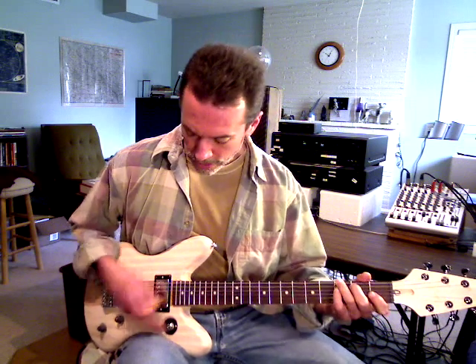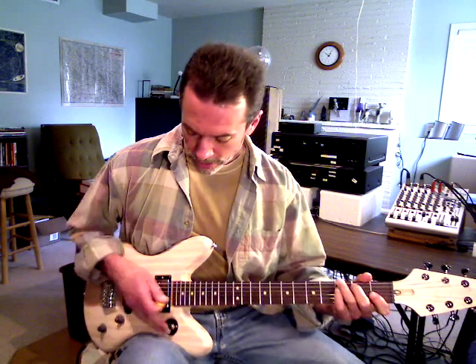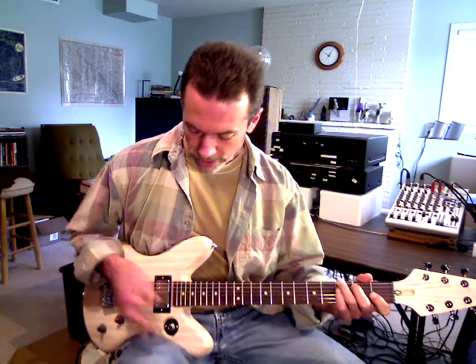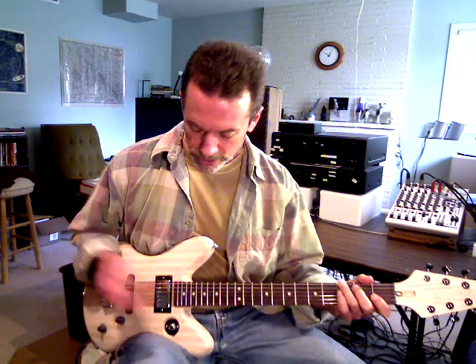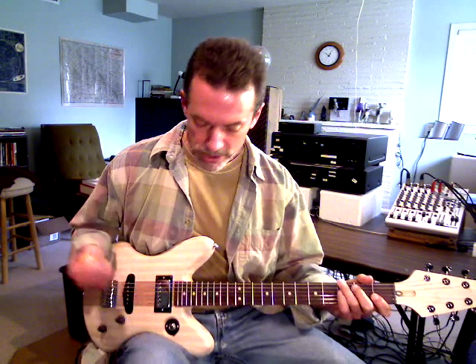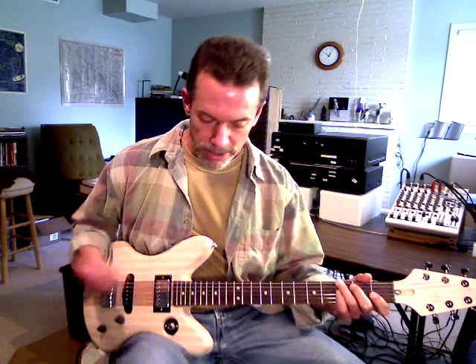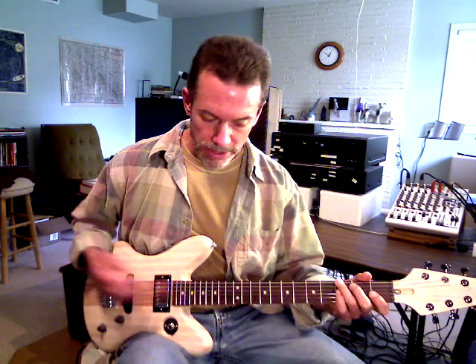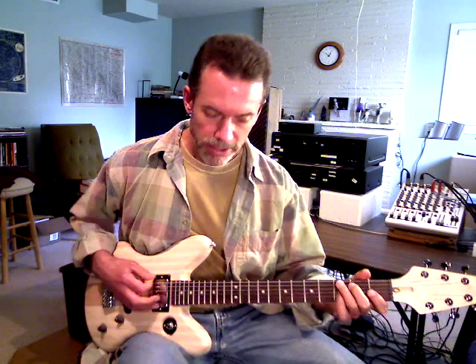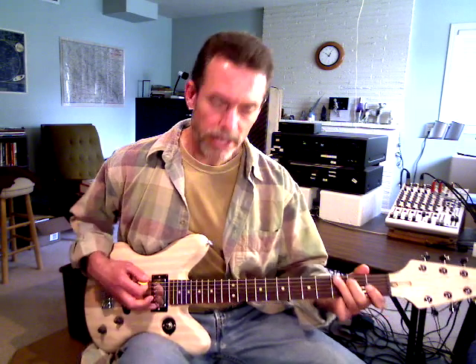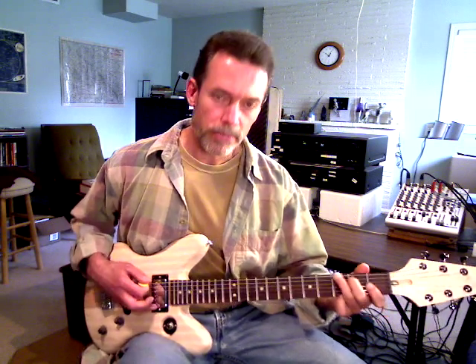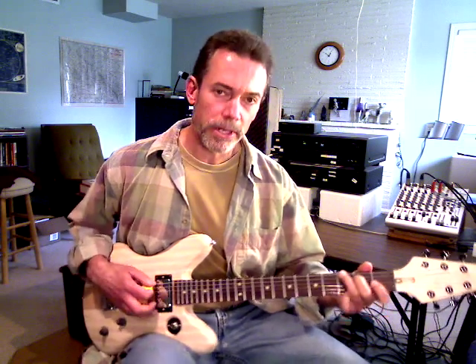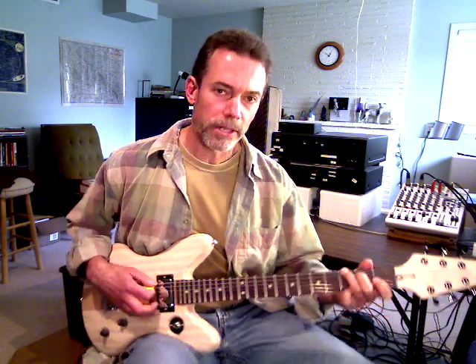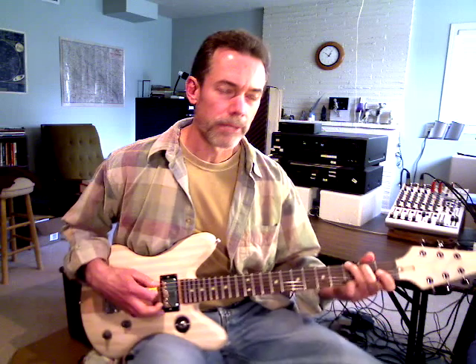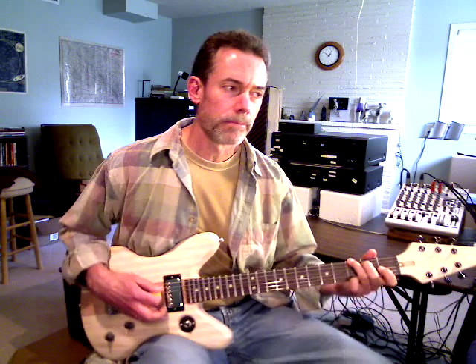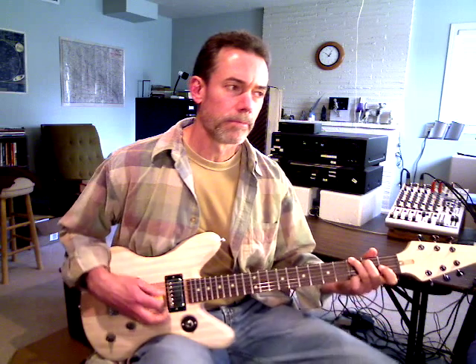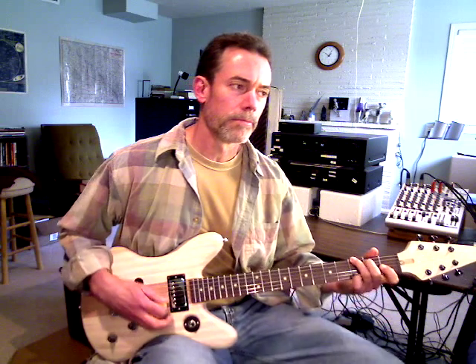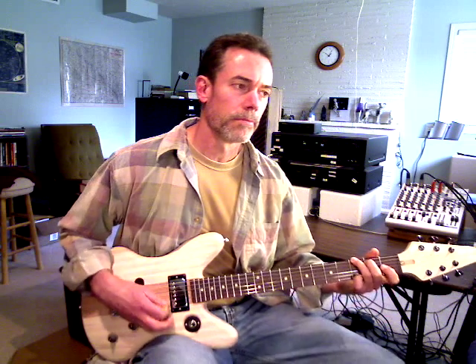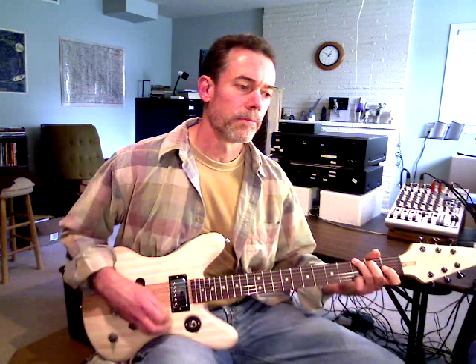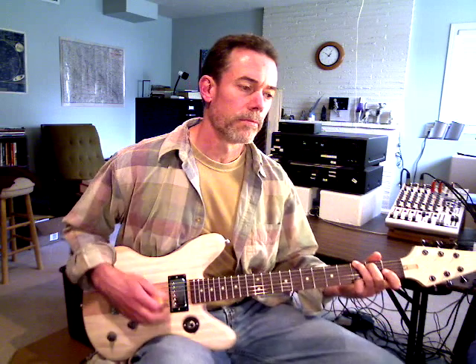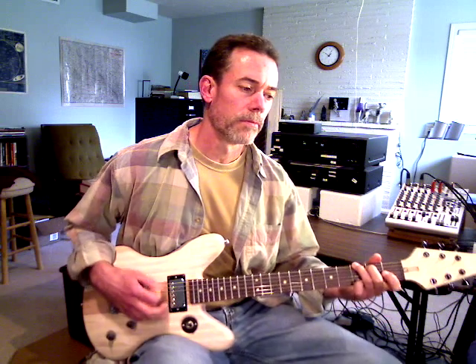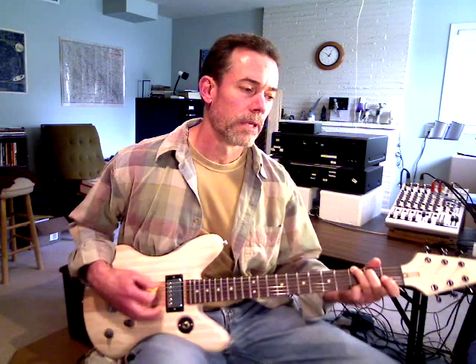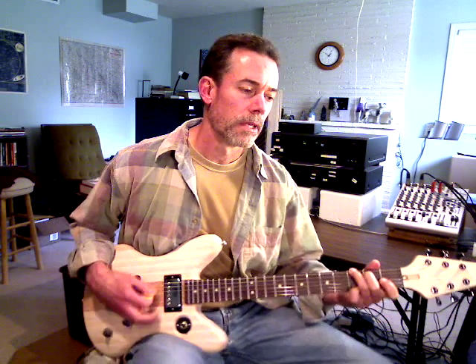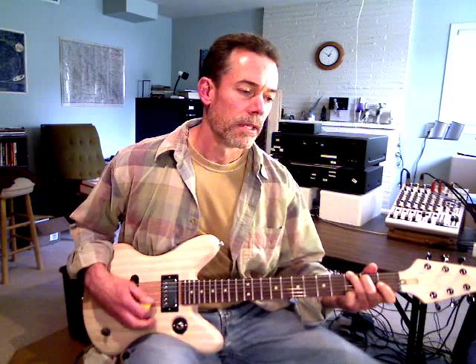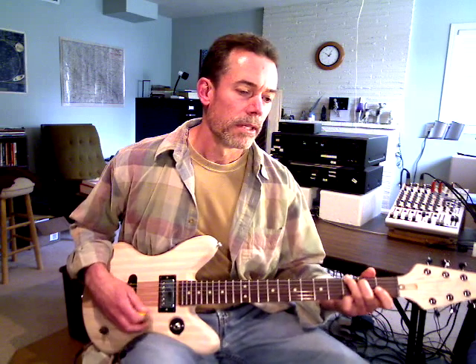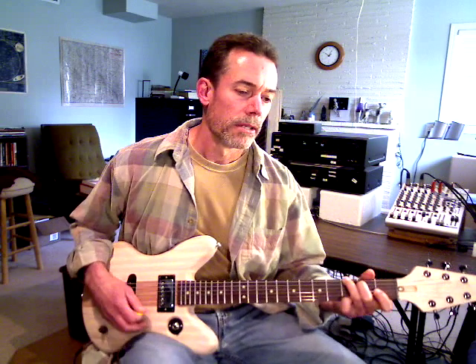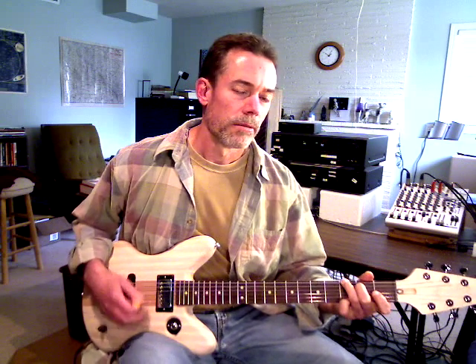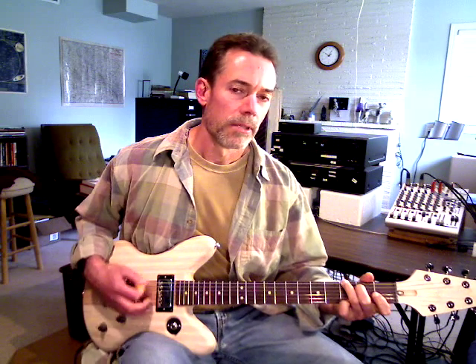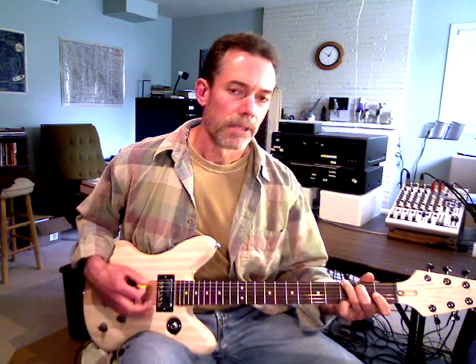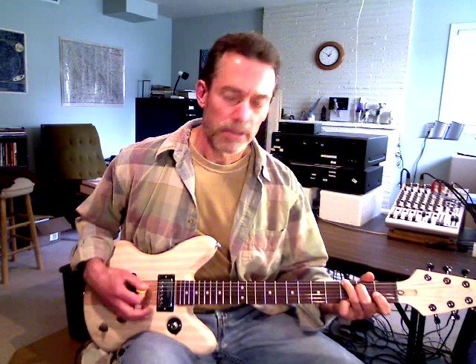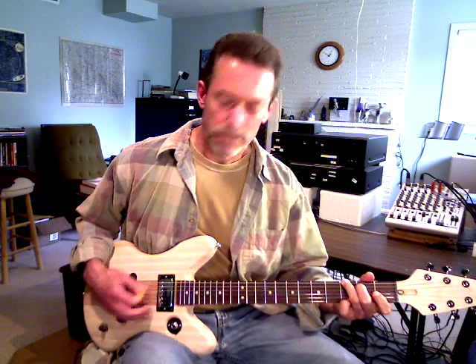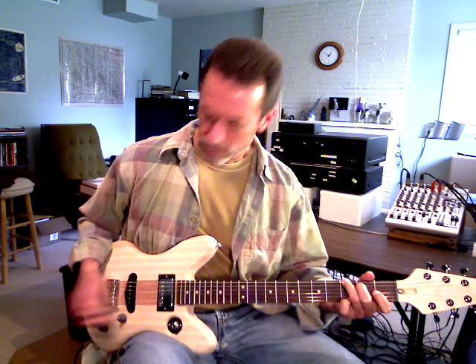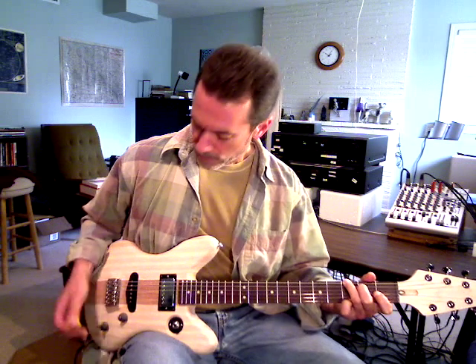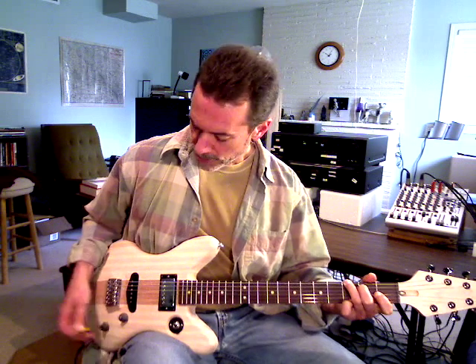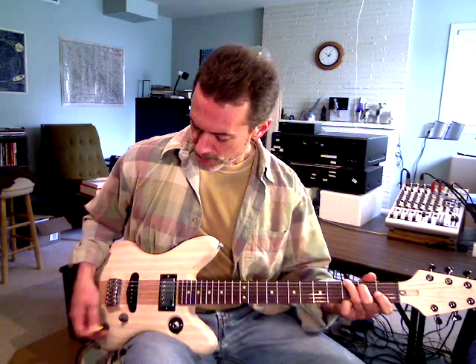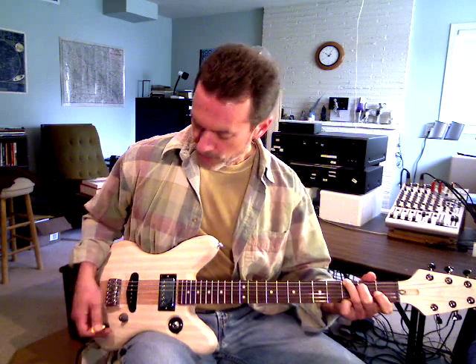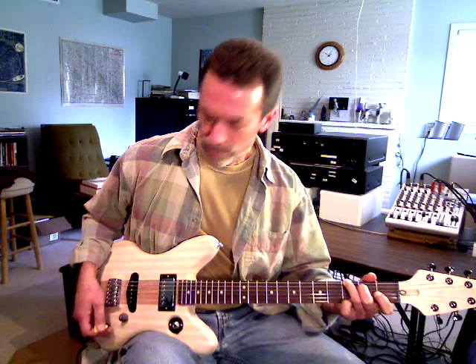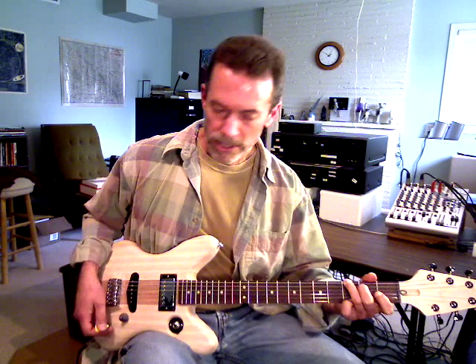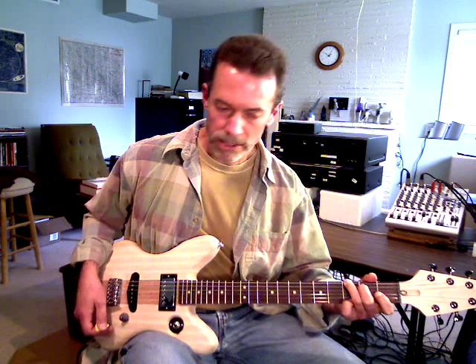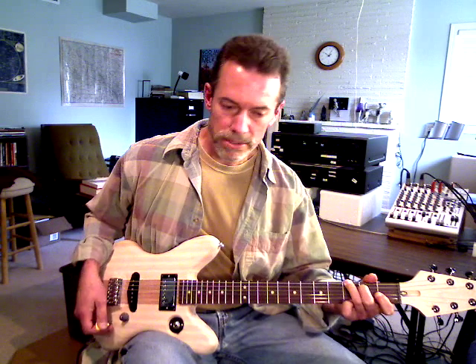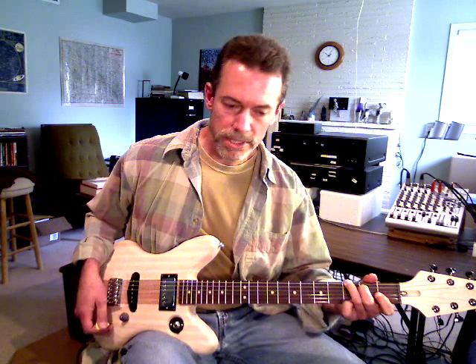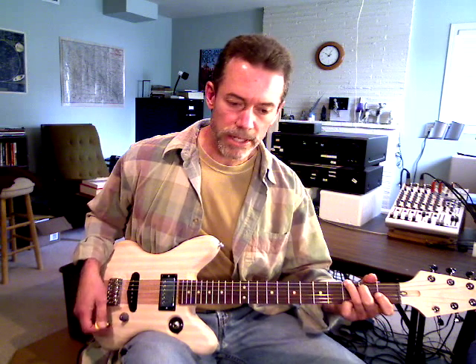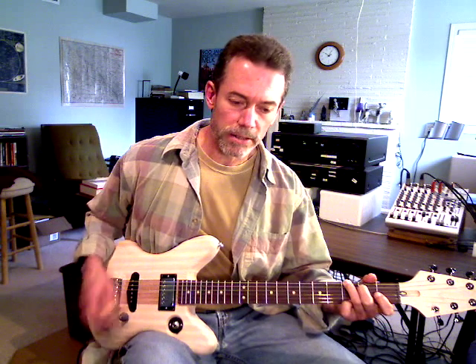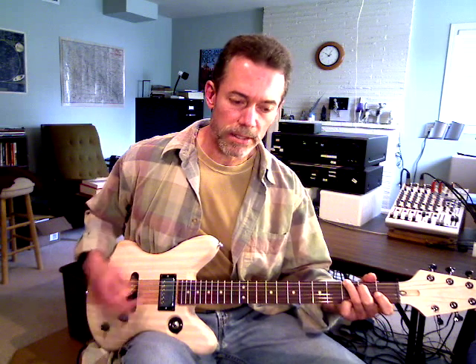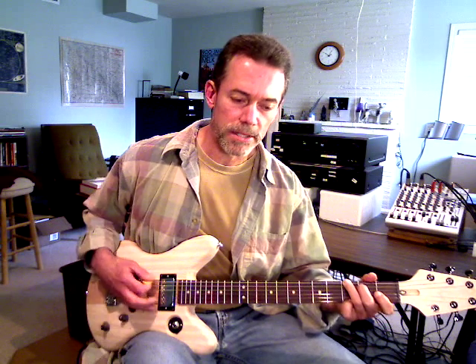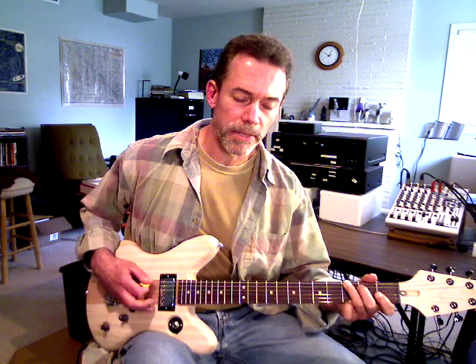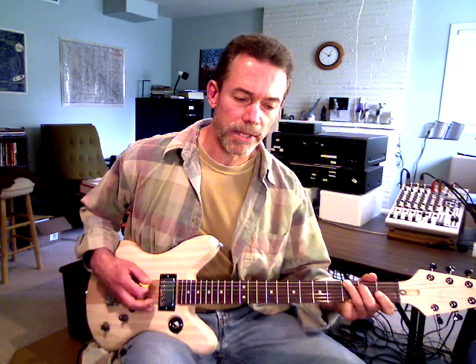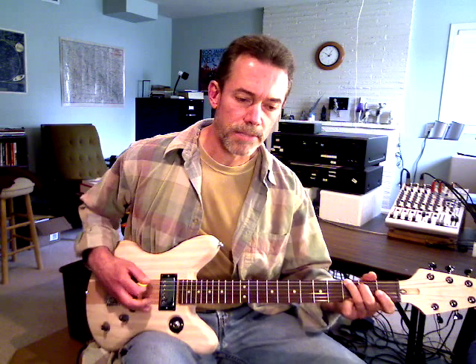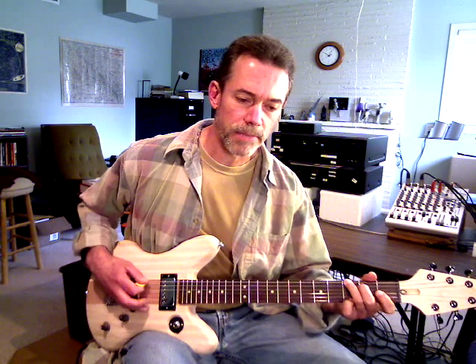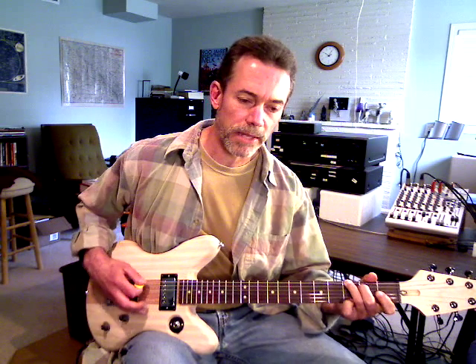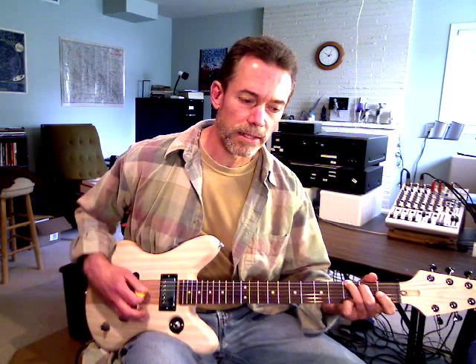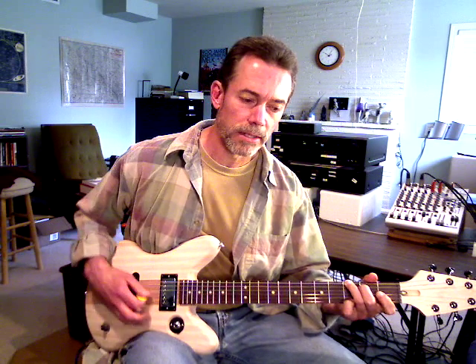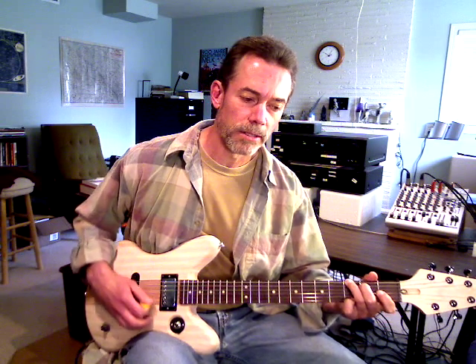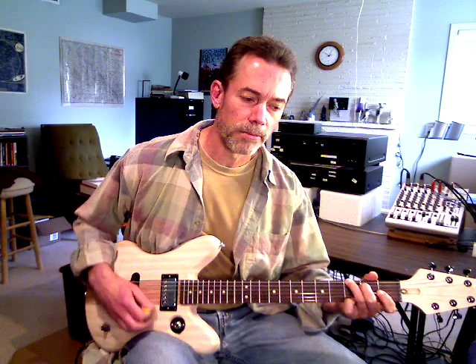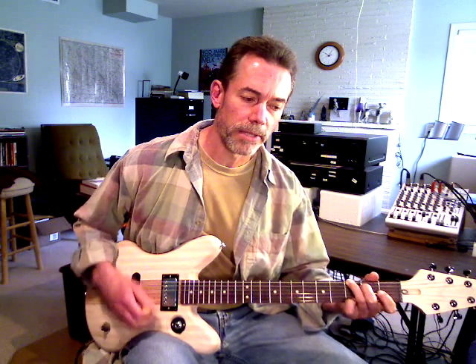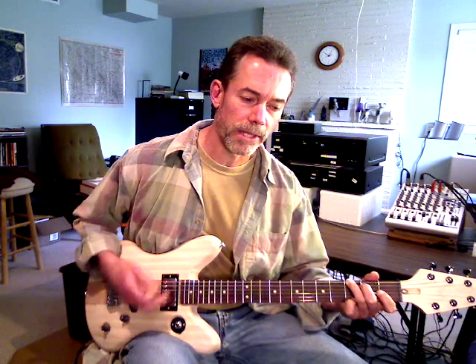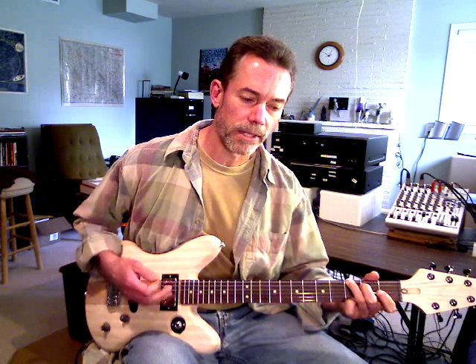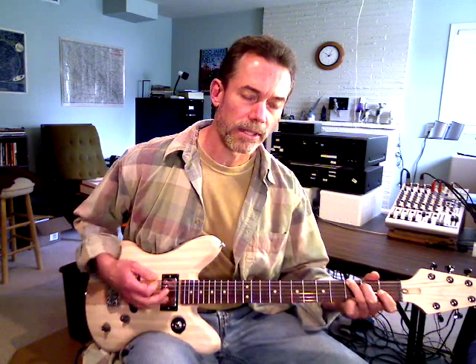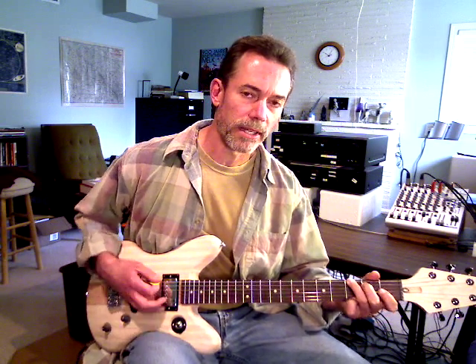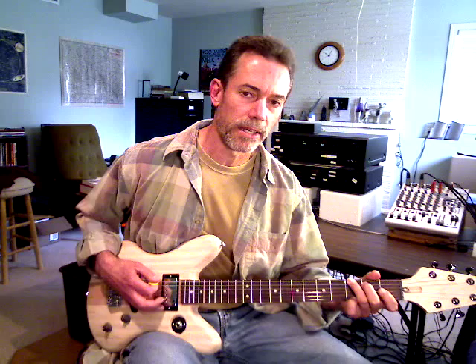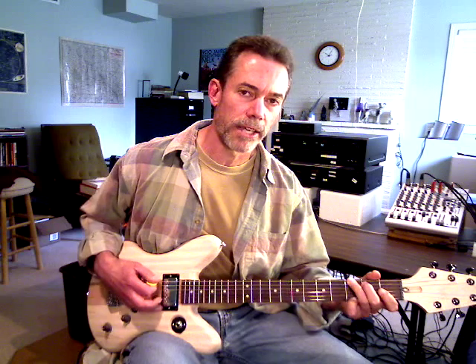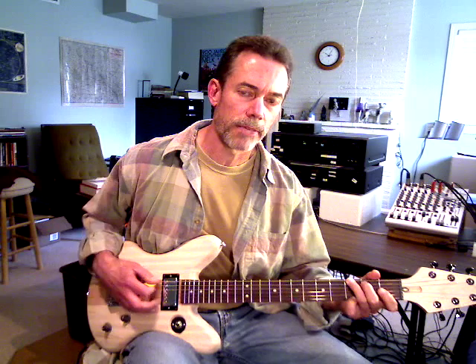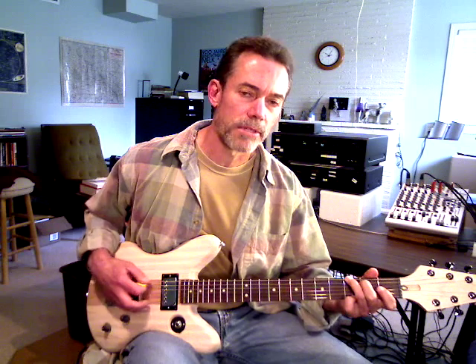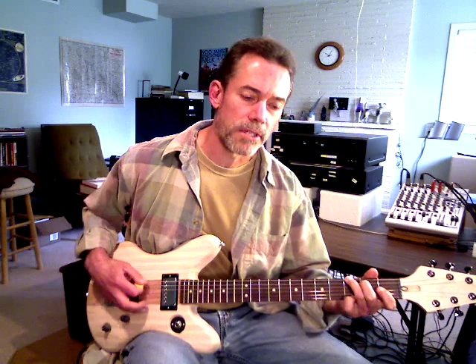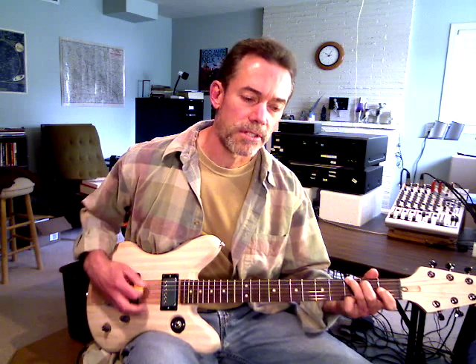Here's the humbucker — much more mellow sound, as to be expected being in the neck position.